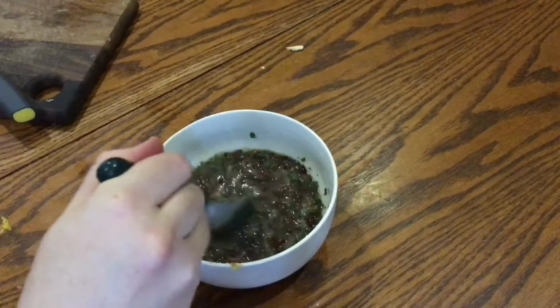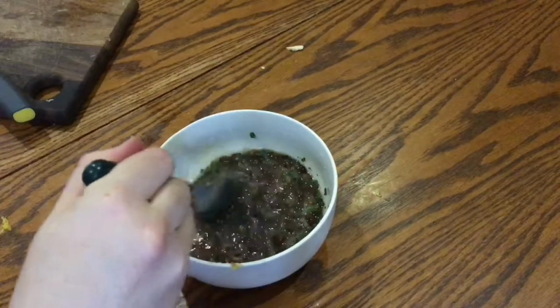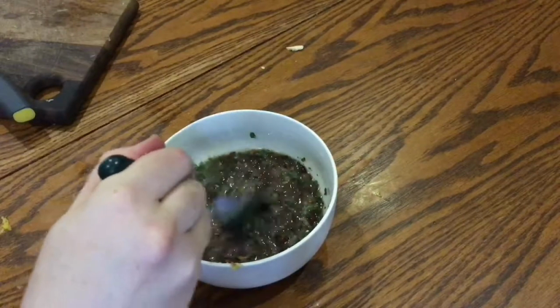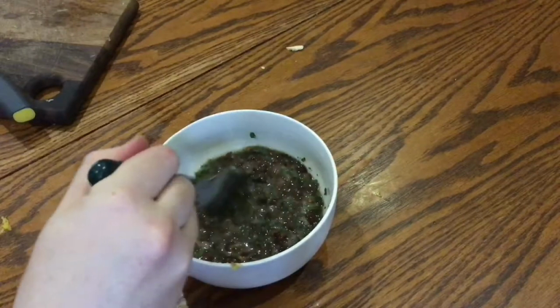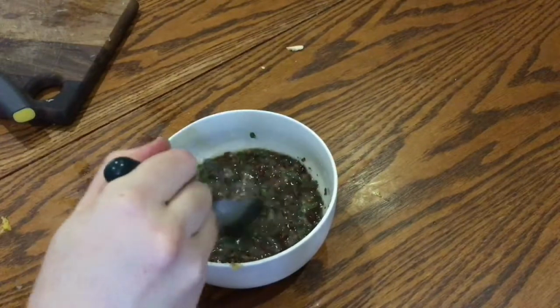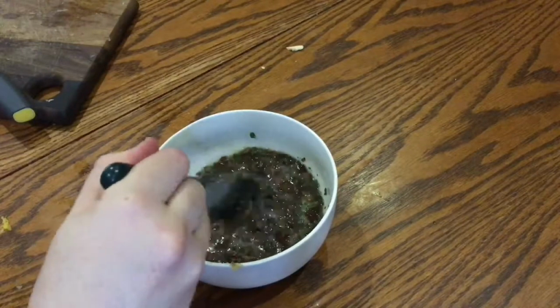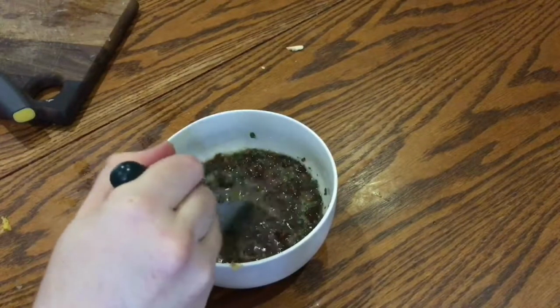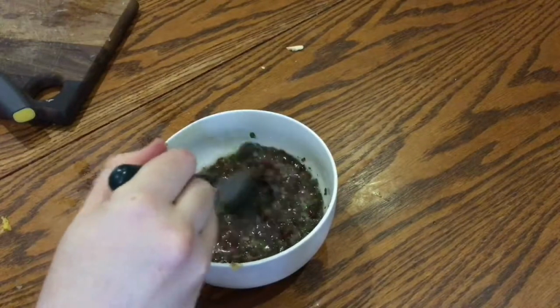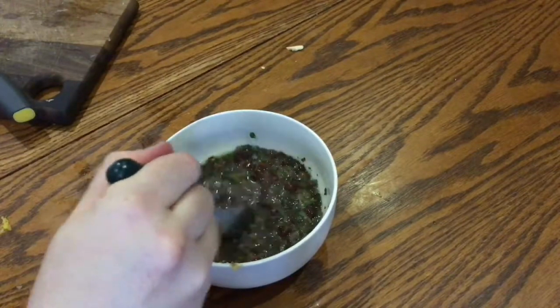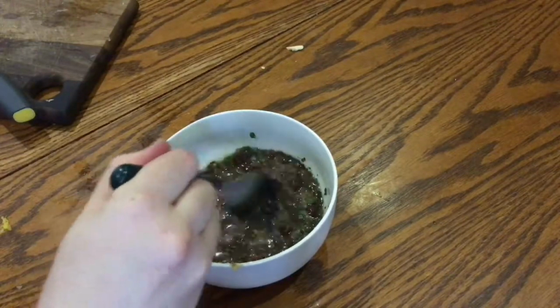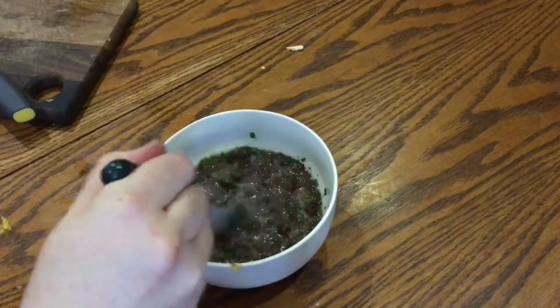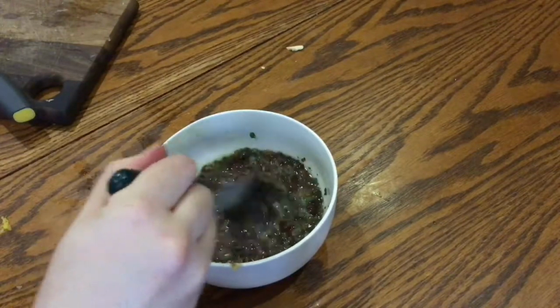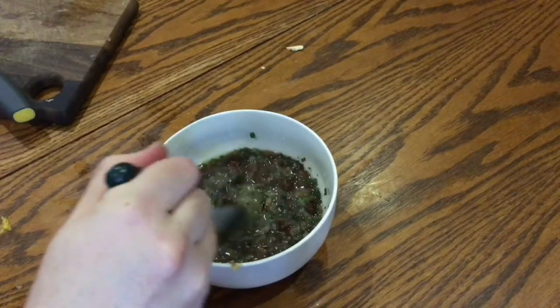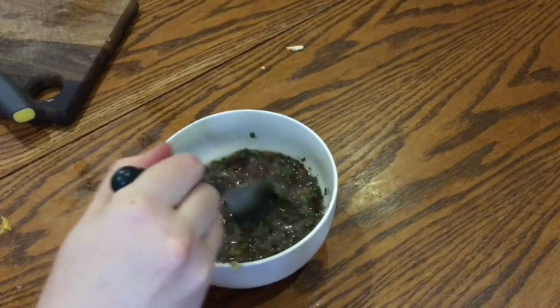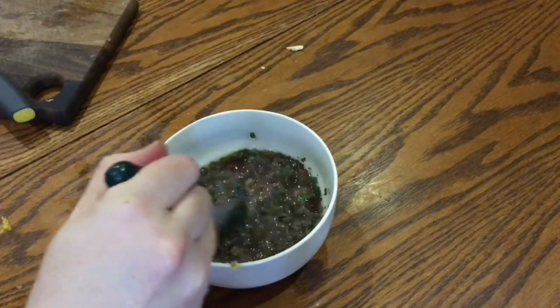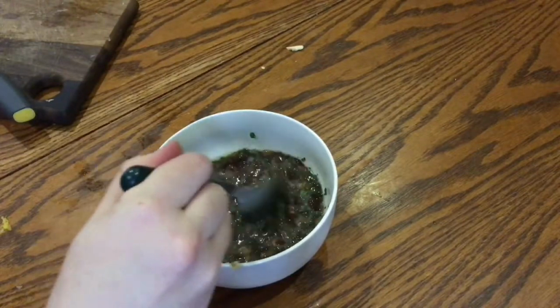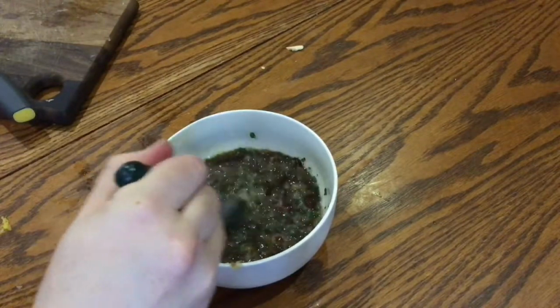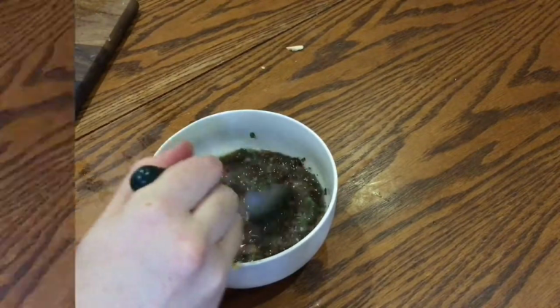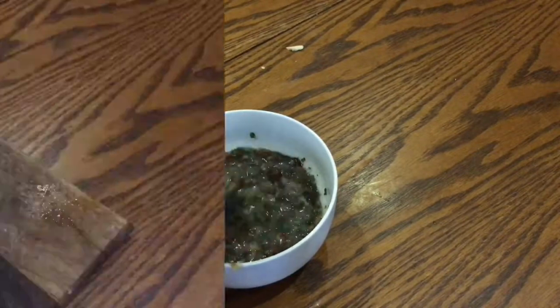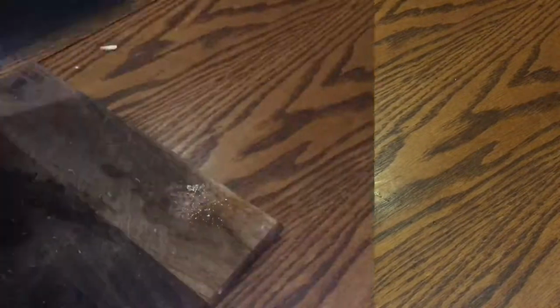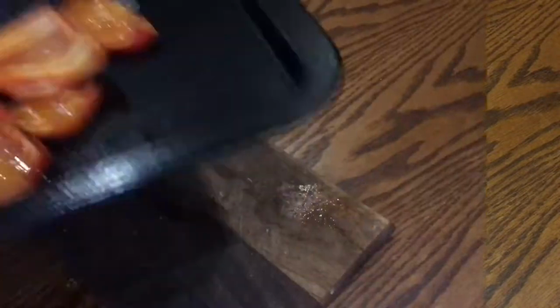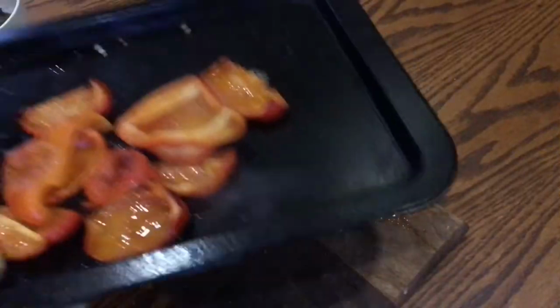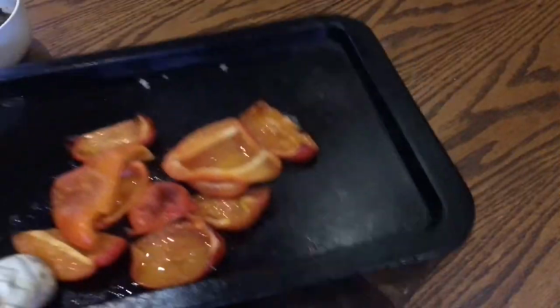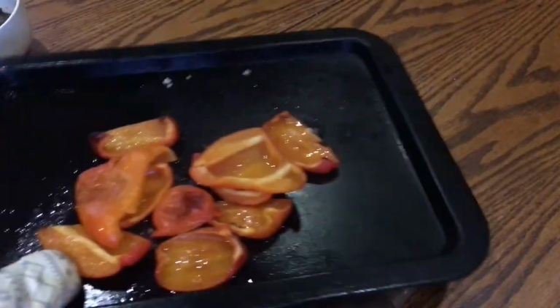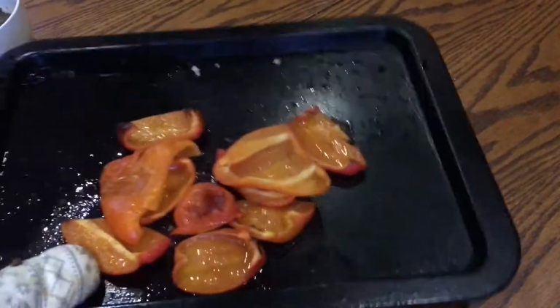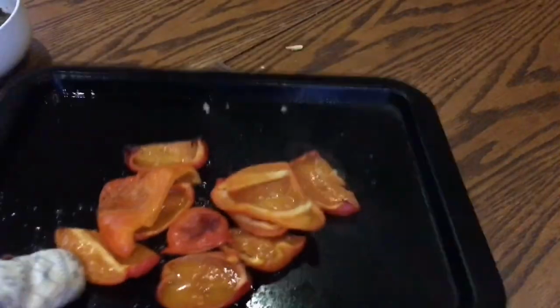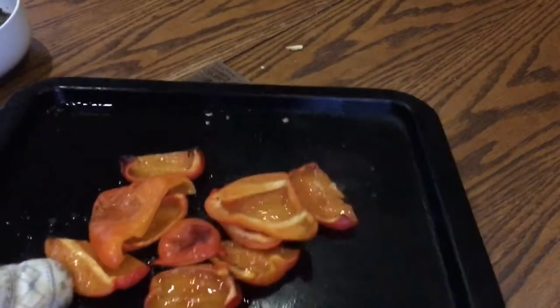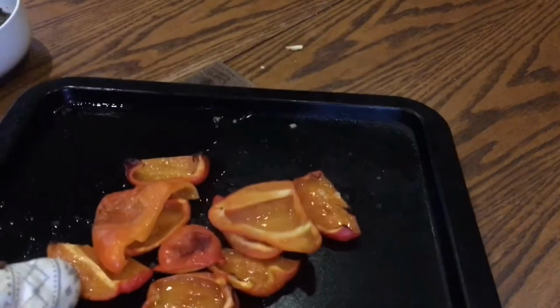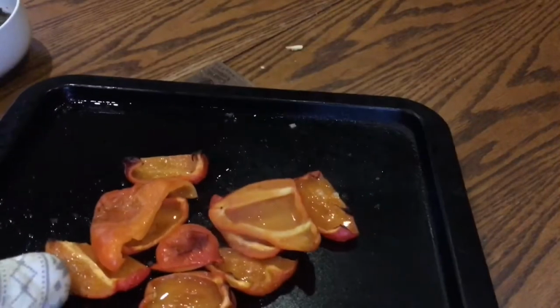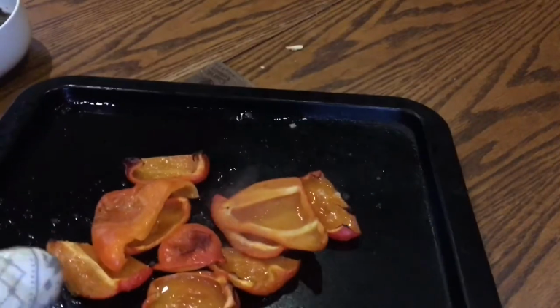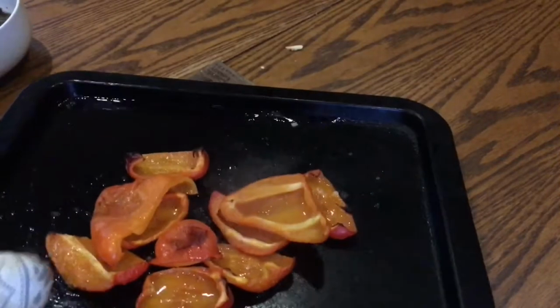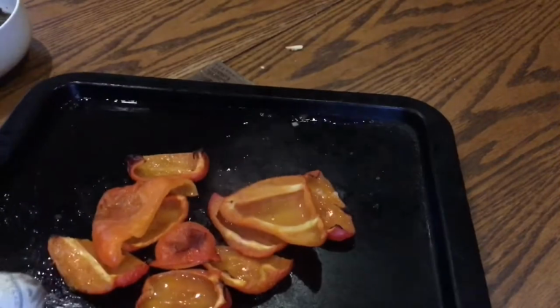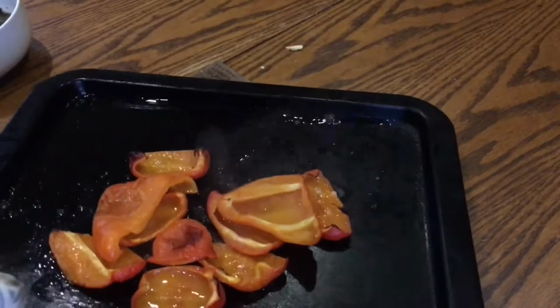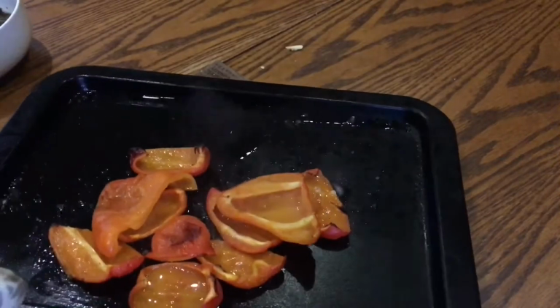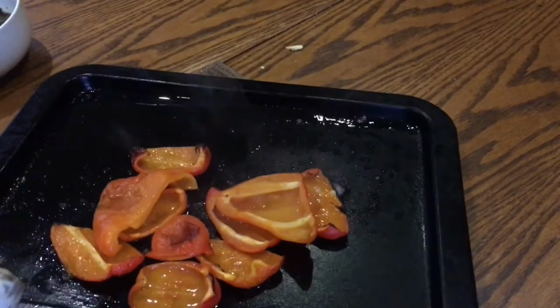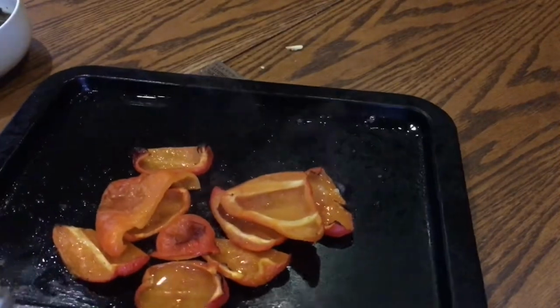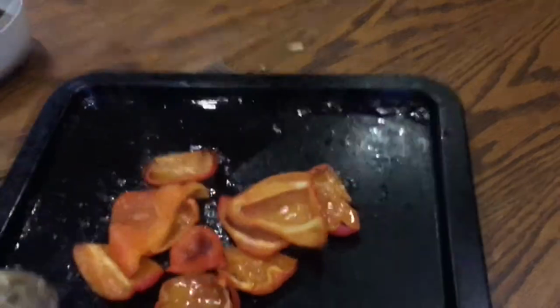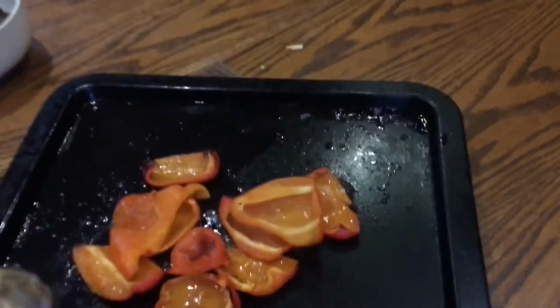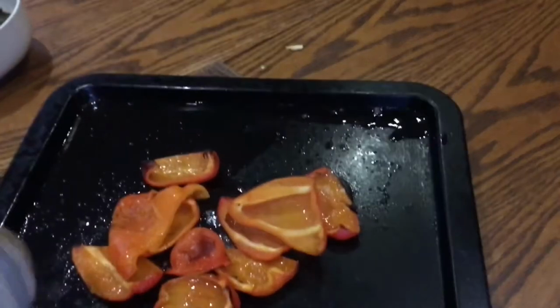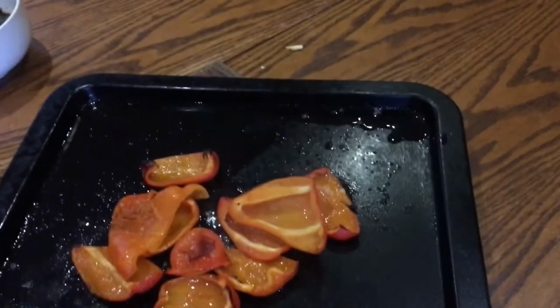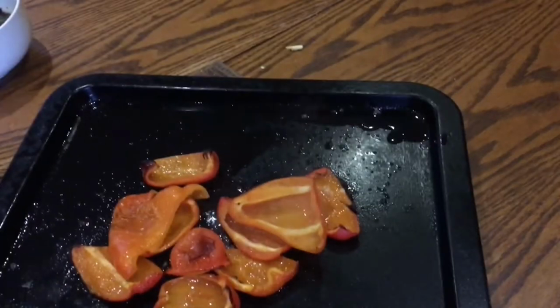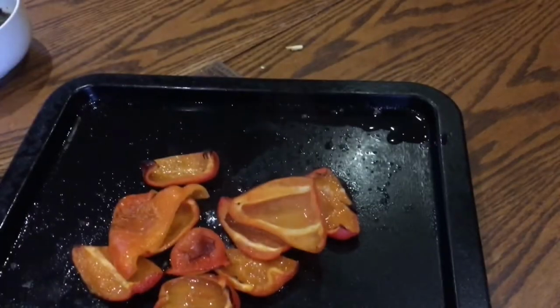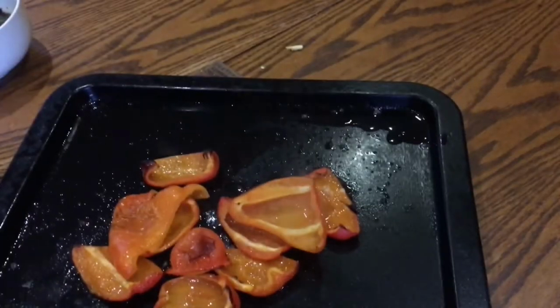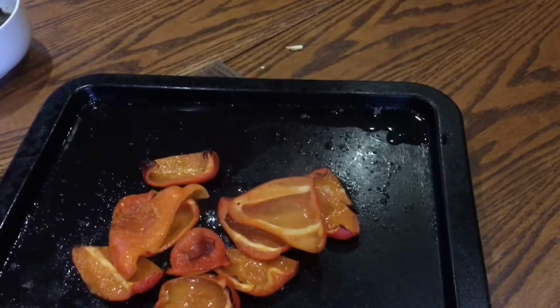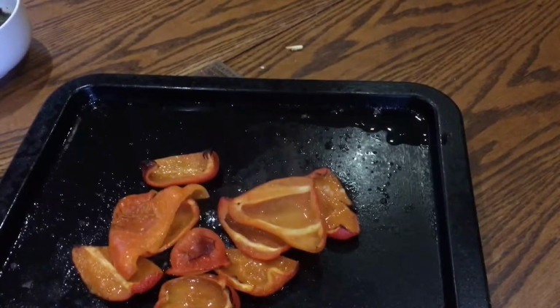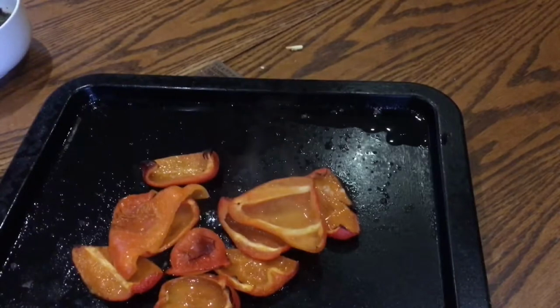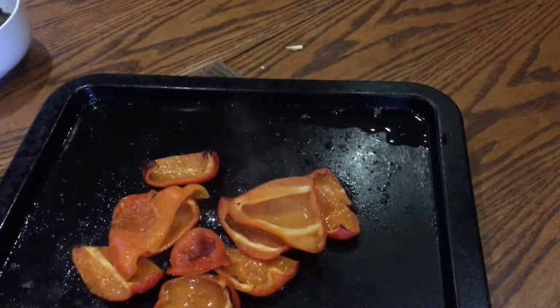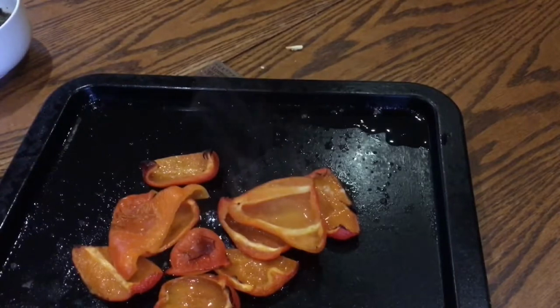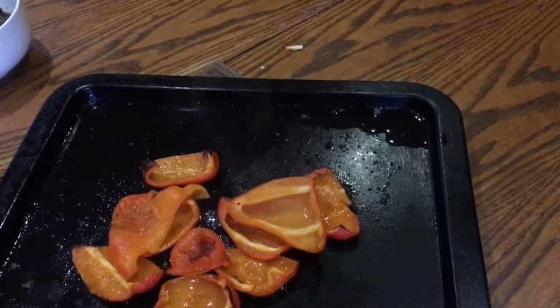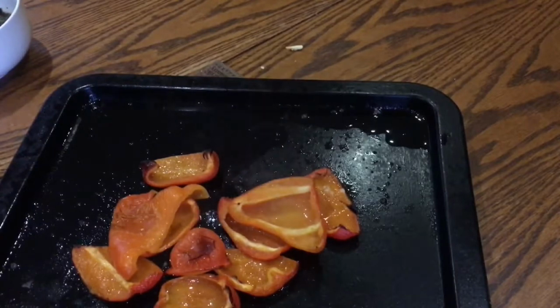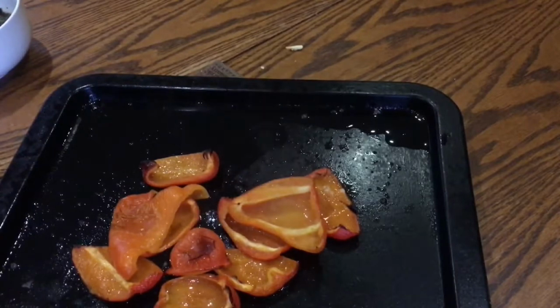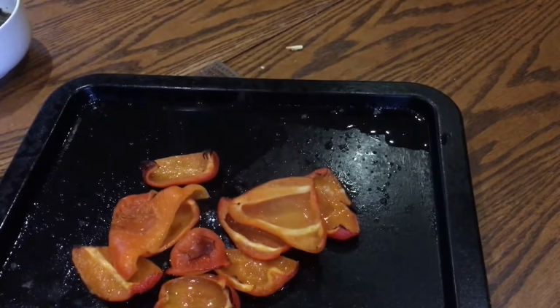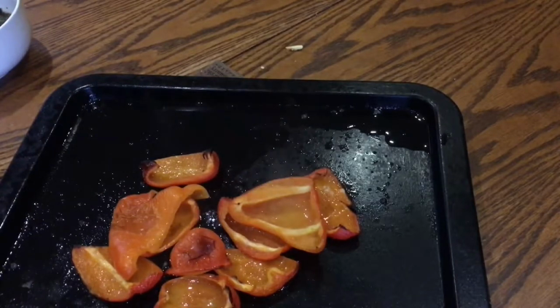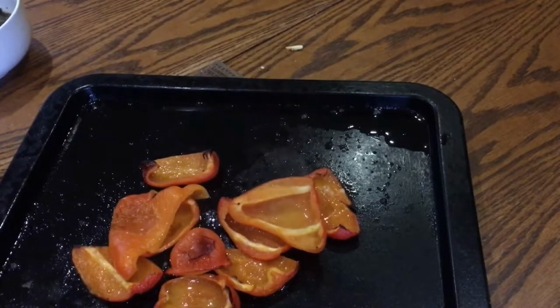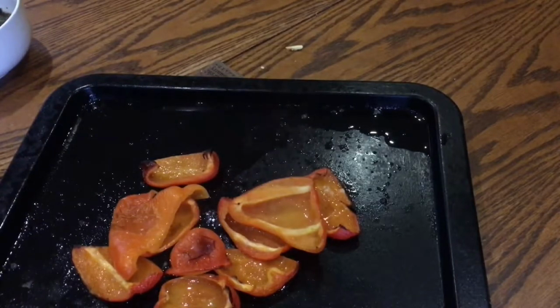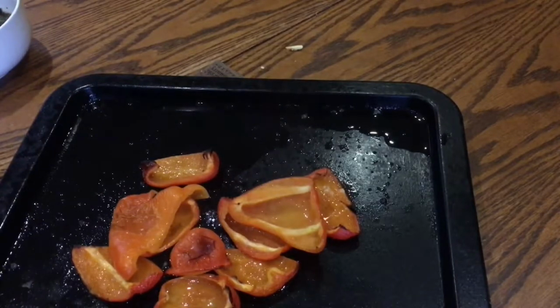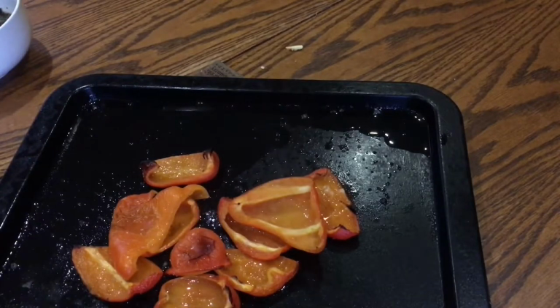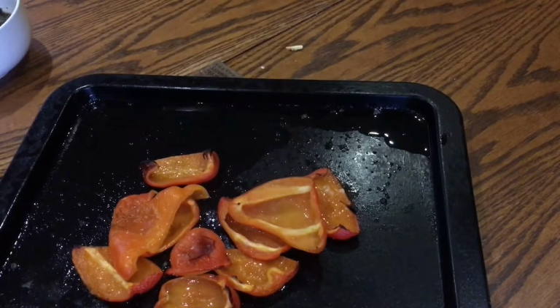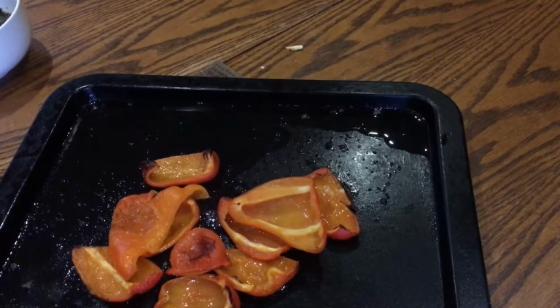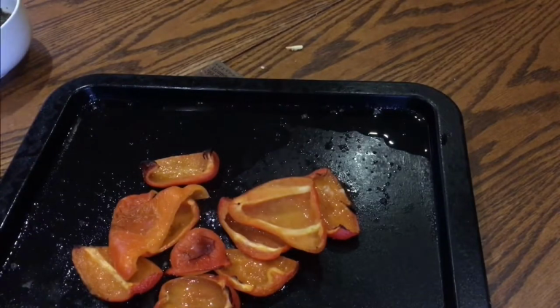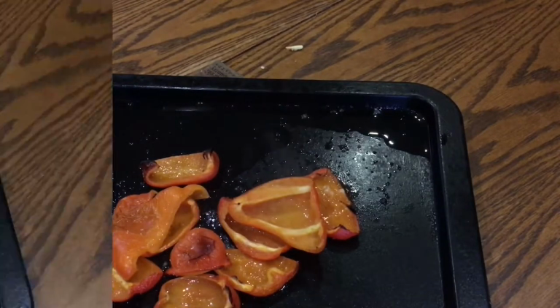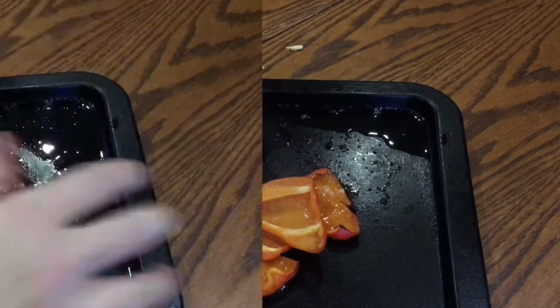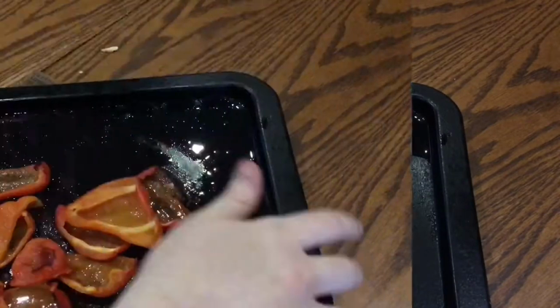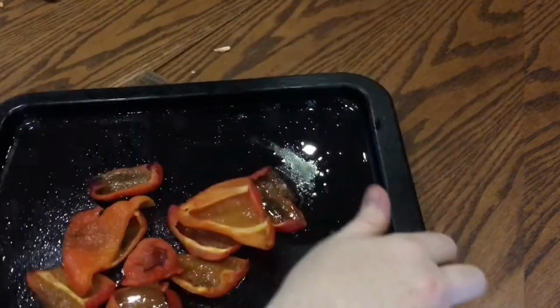Give it a good stir while you wait until the peppers are ready to take out of the oven, and then just let them cool until they're ready to handle.